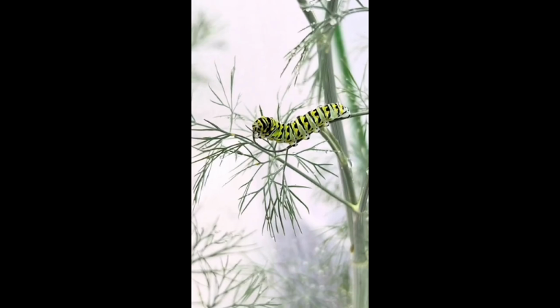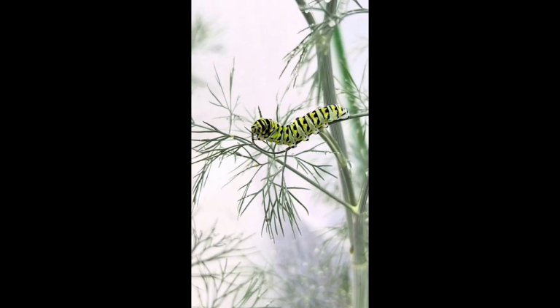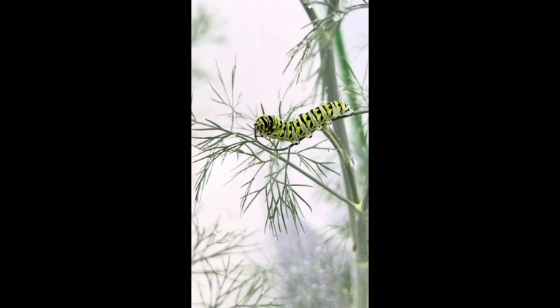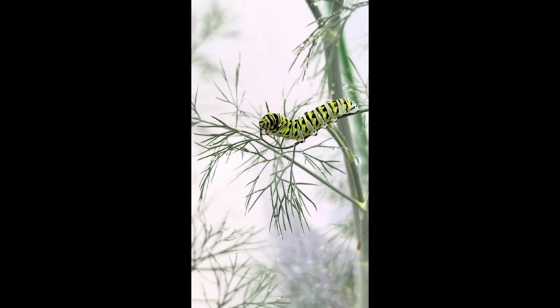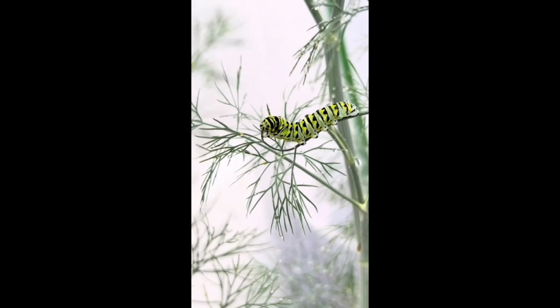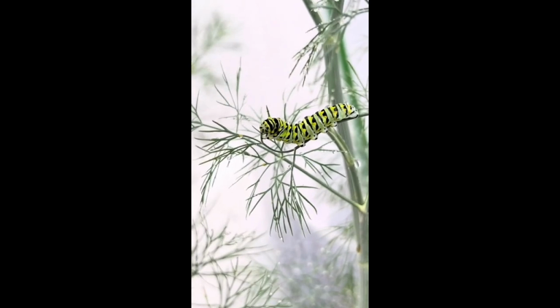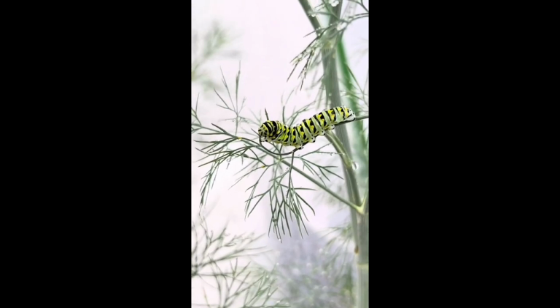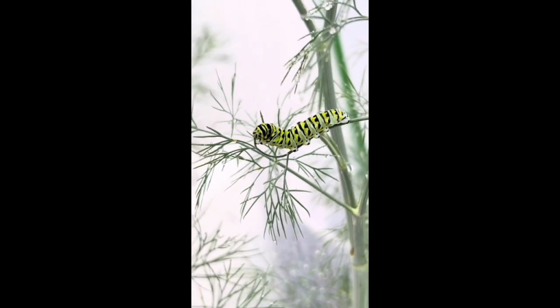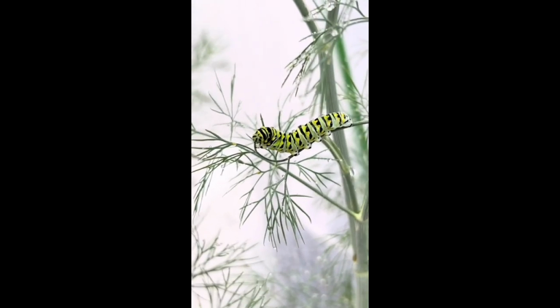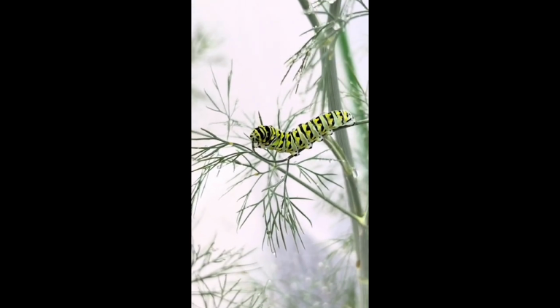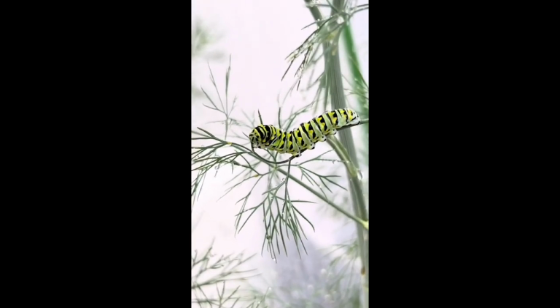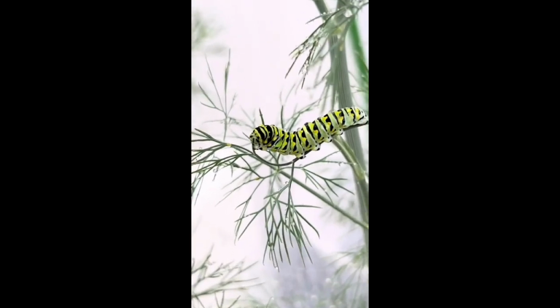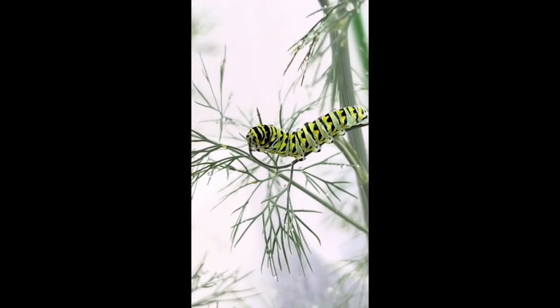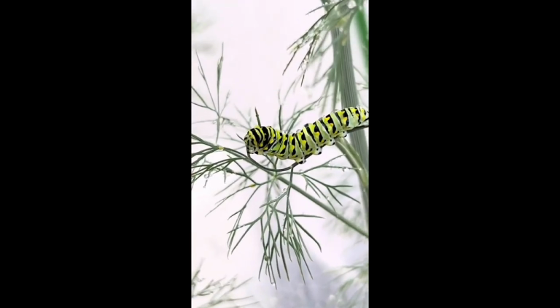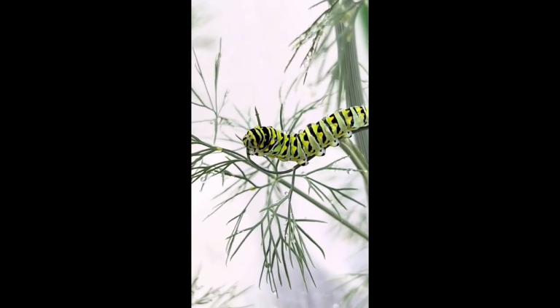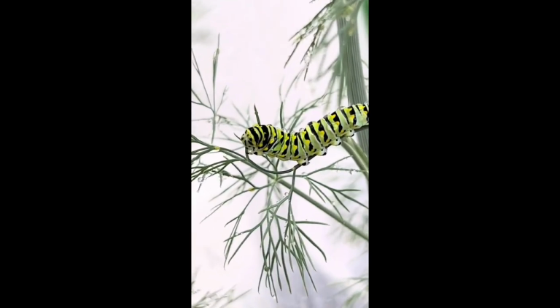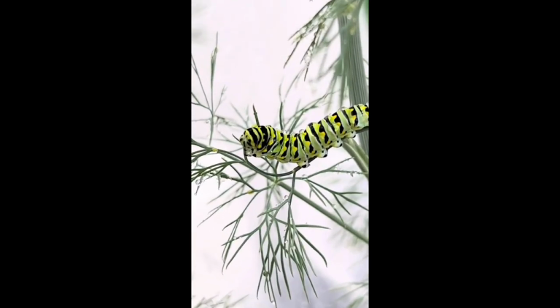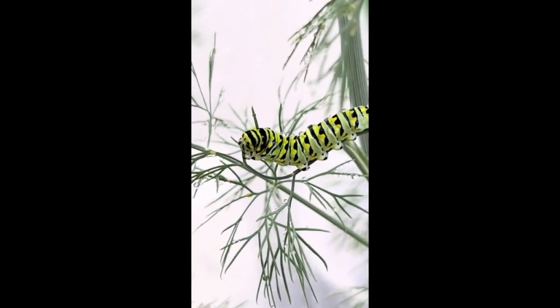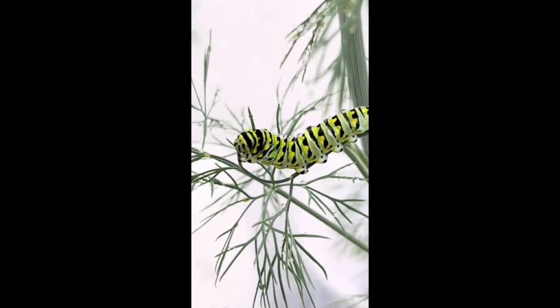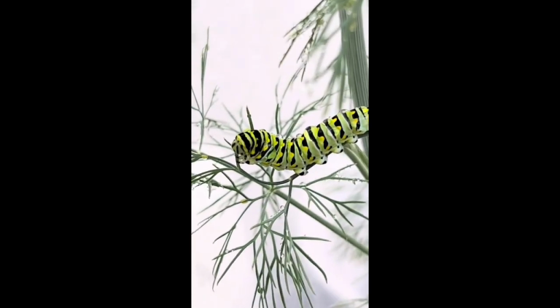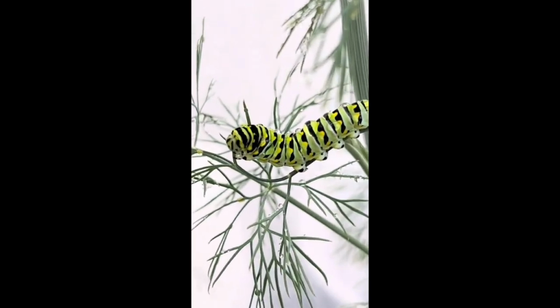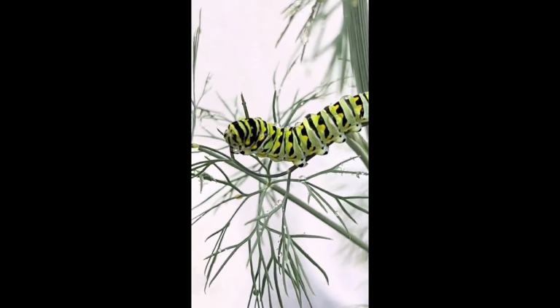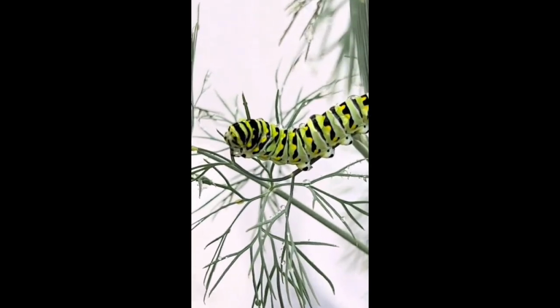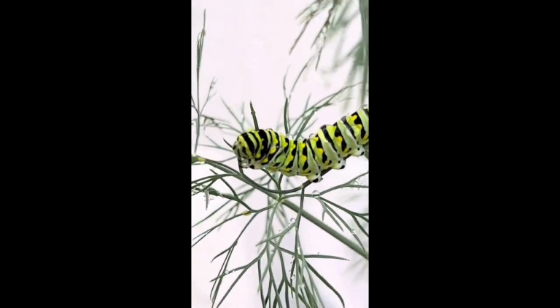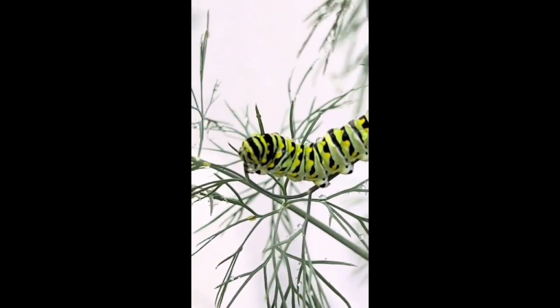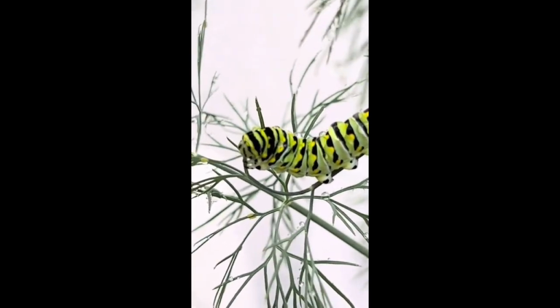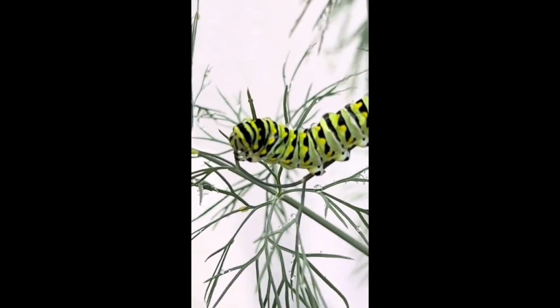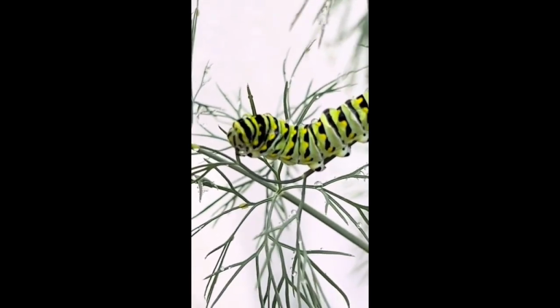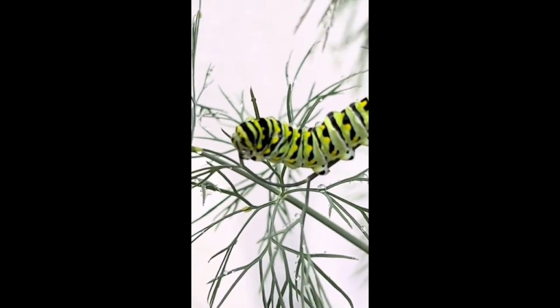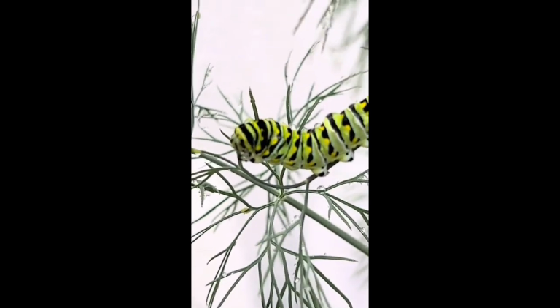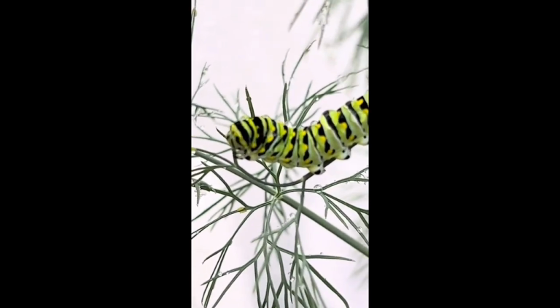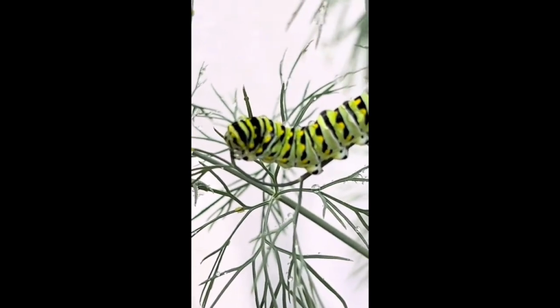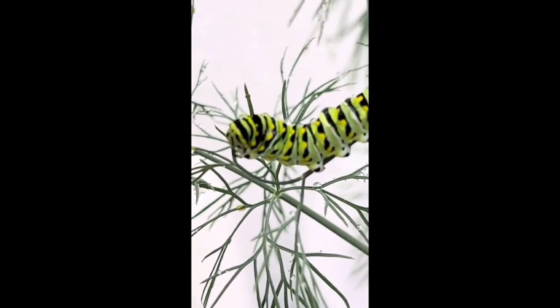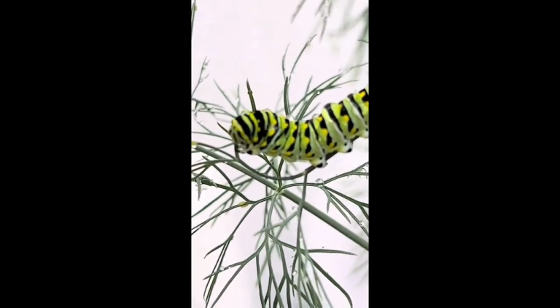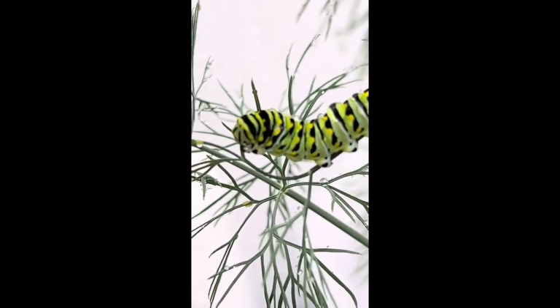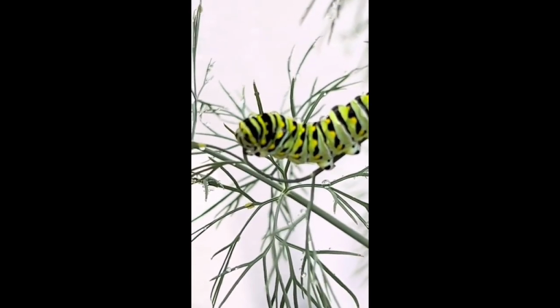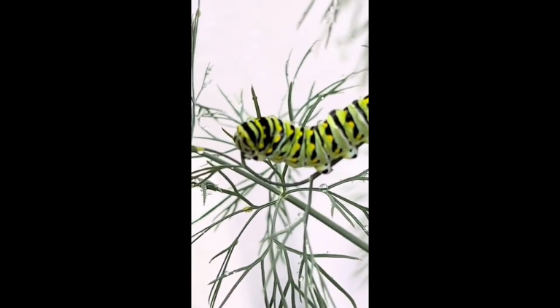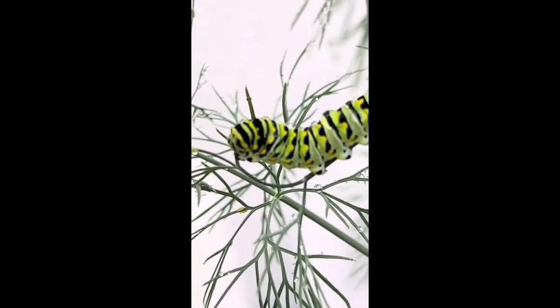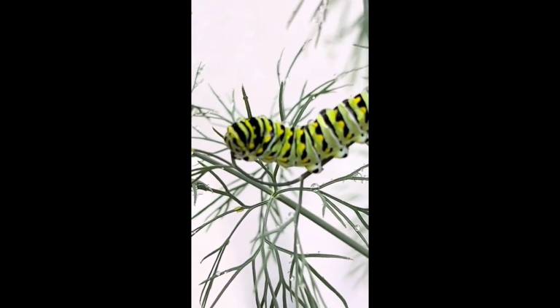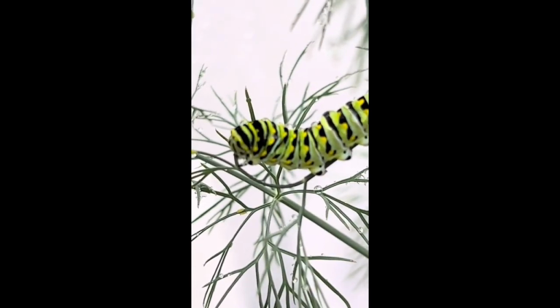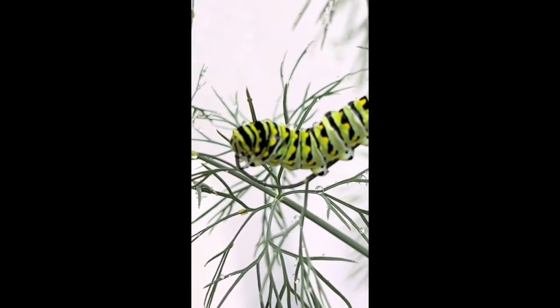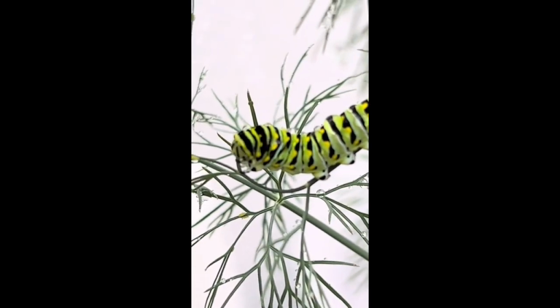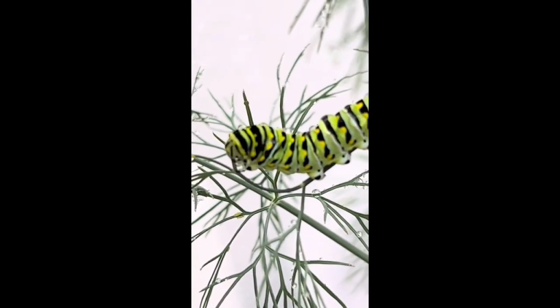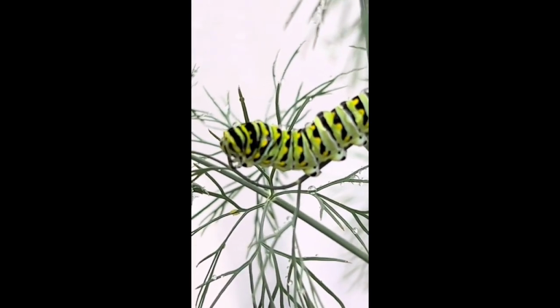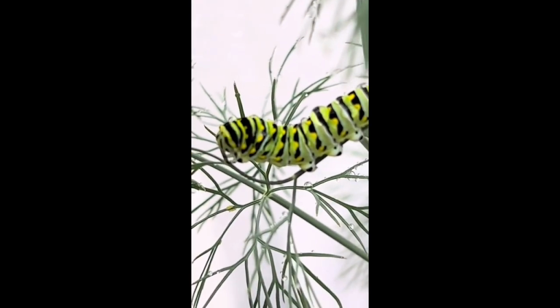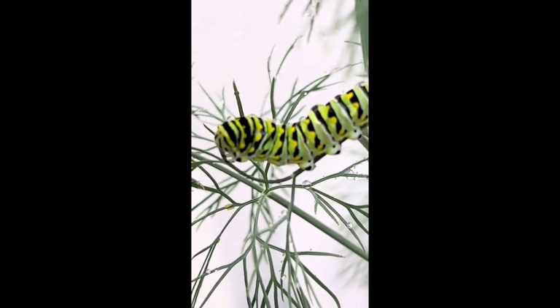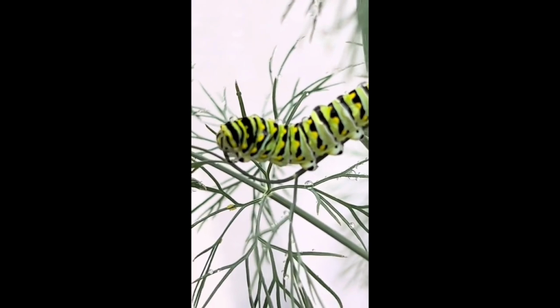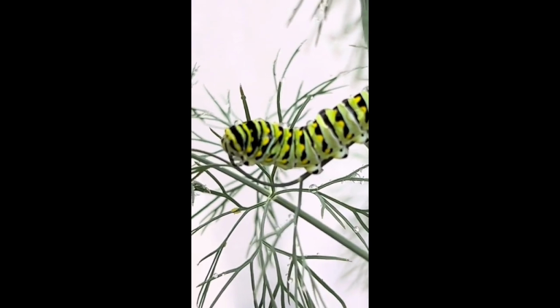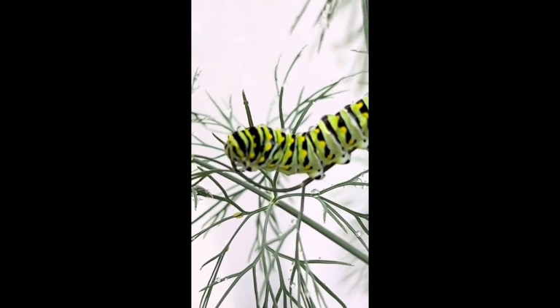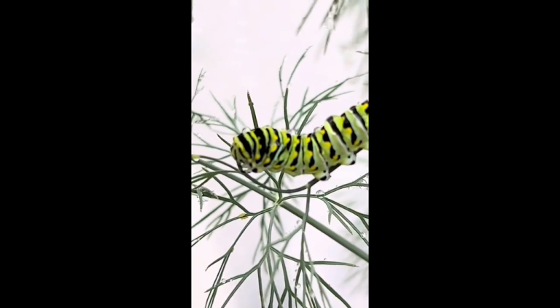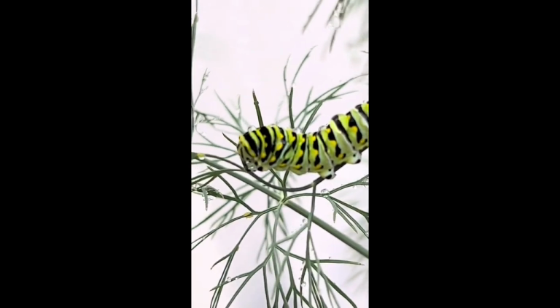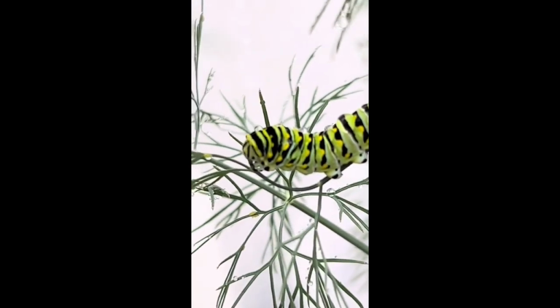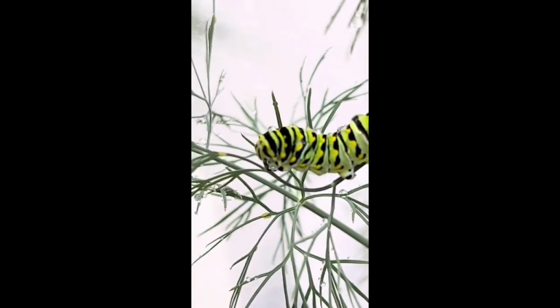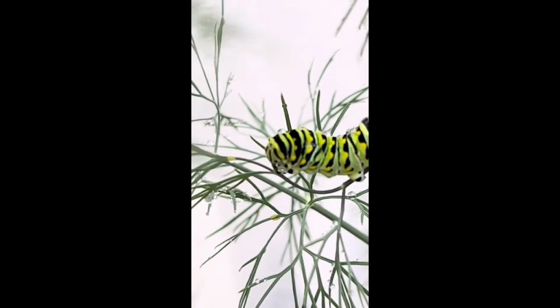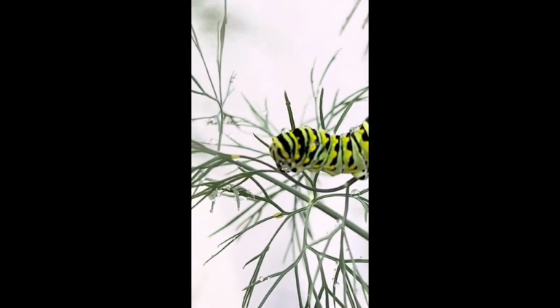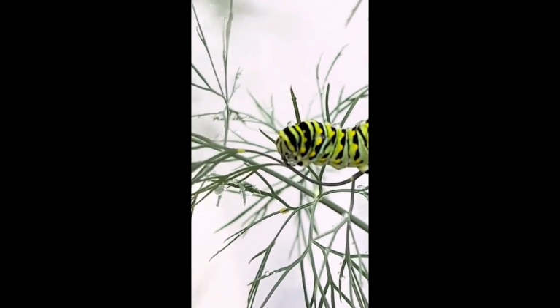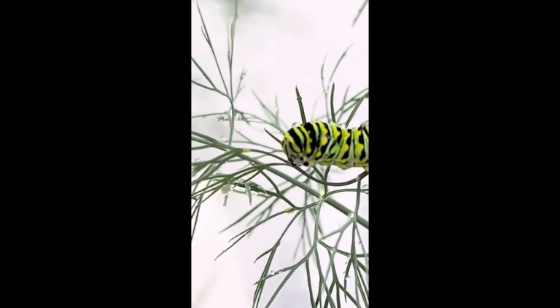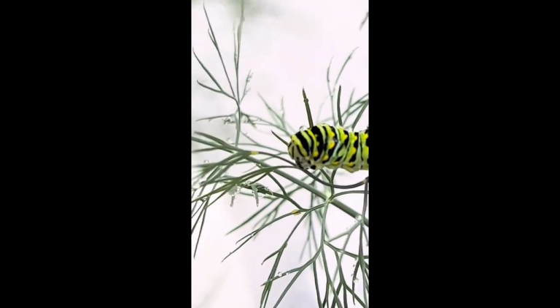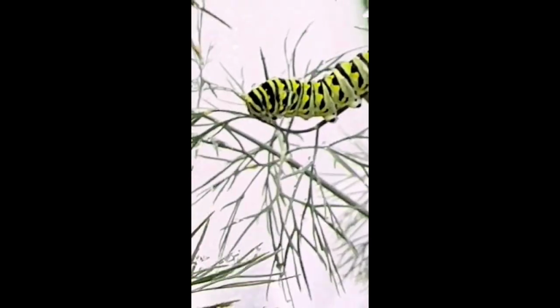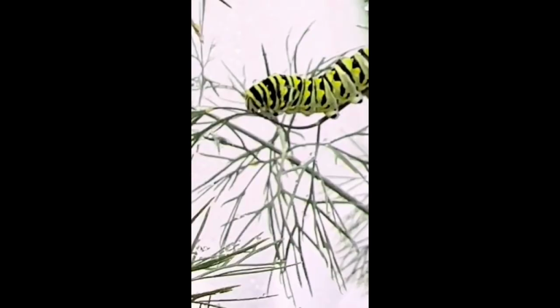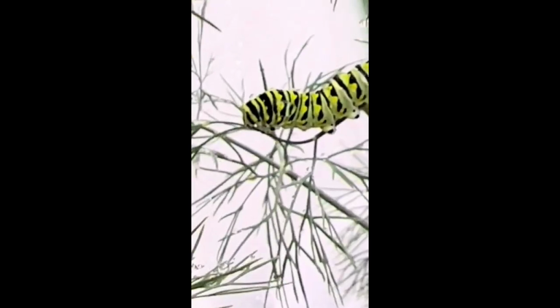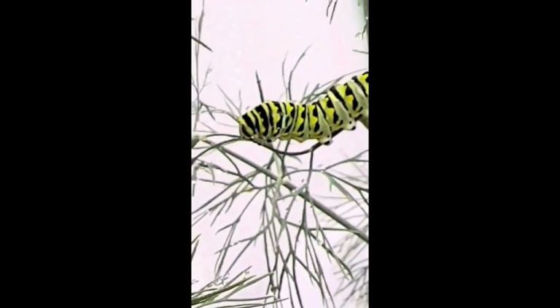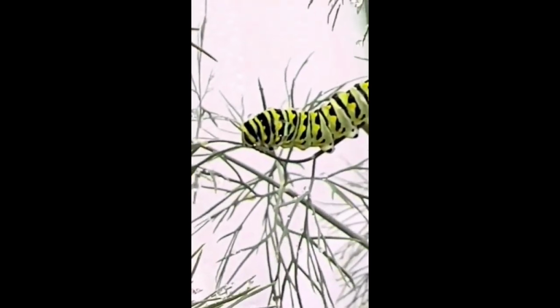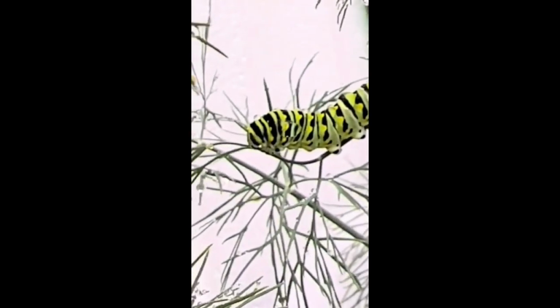Let's take a look at the caterpillar of the Eastern Black Swallowtail Butterfly, one of North America's most beautiful and large native butterflies.